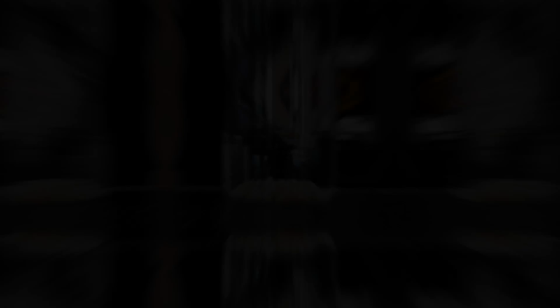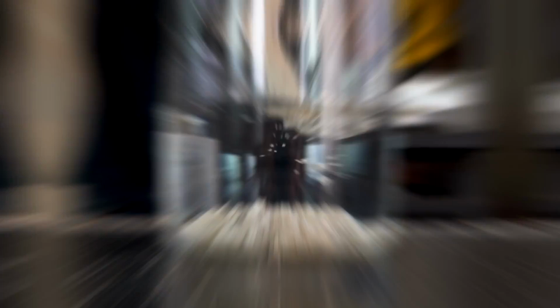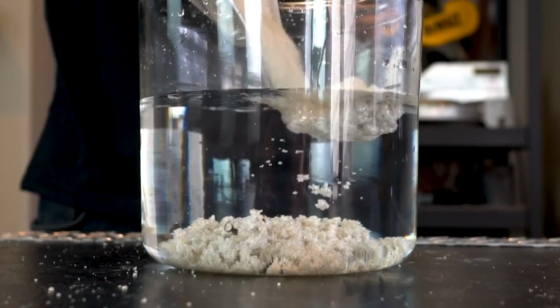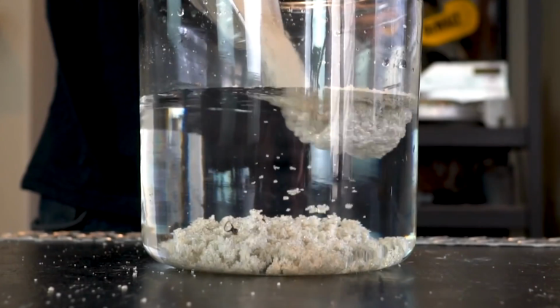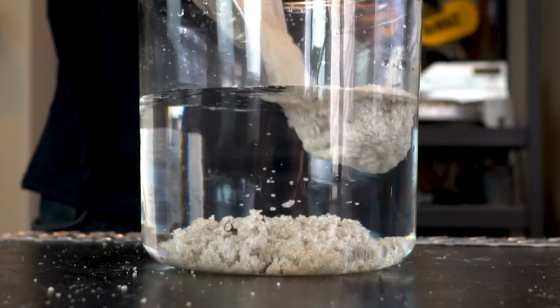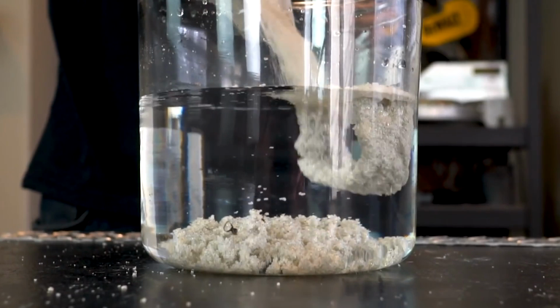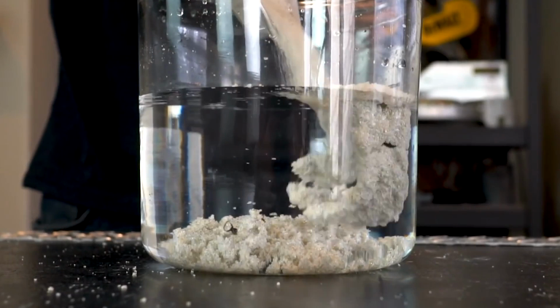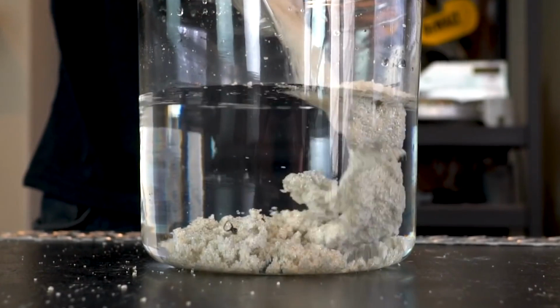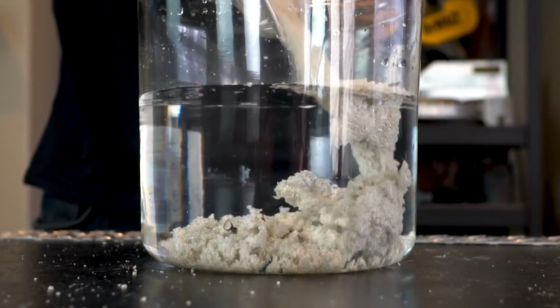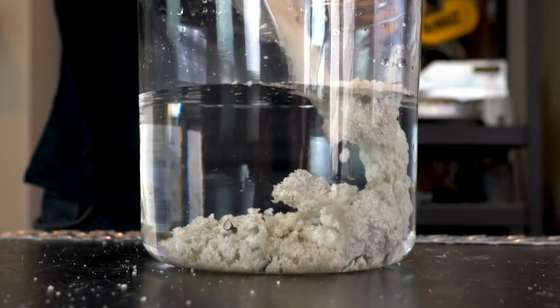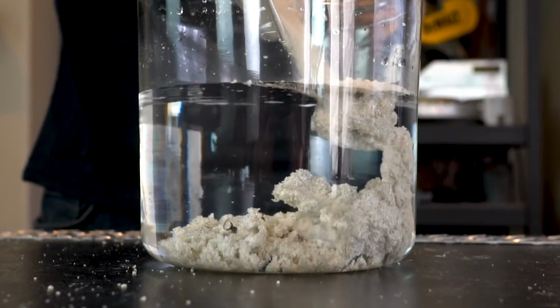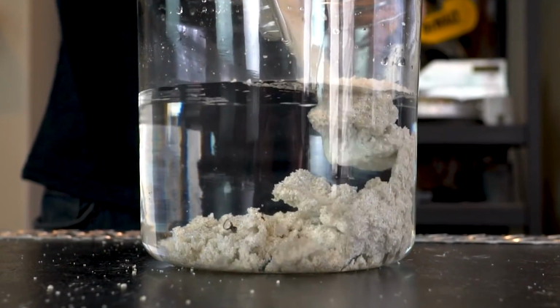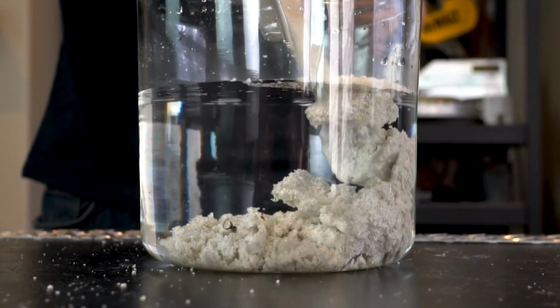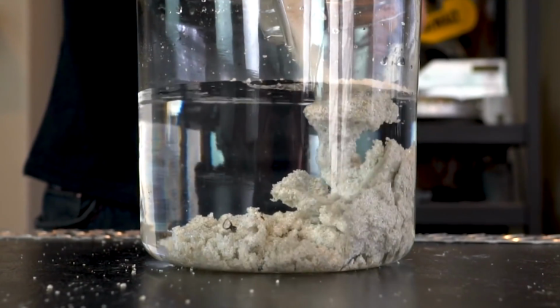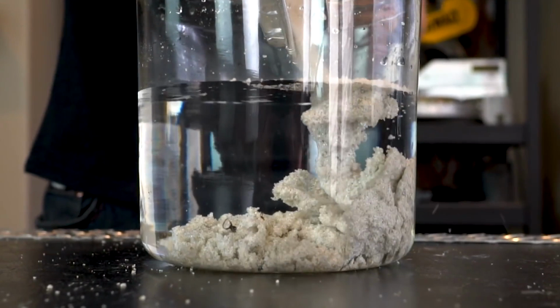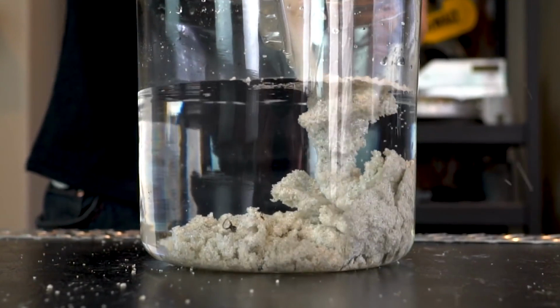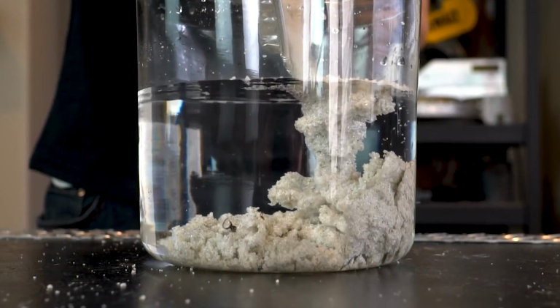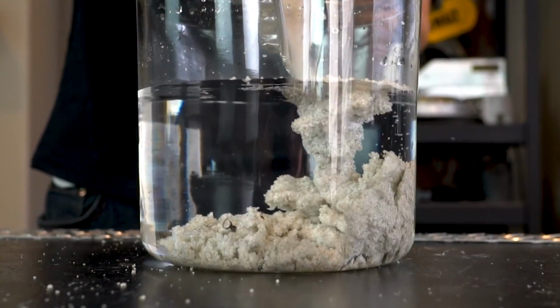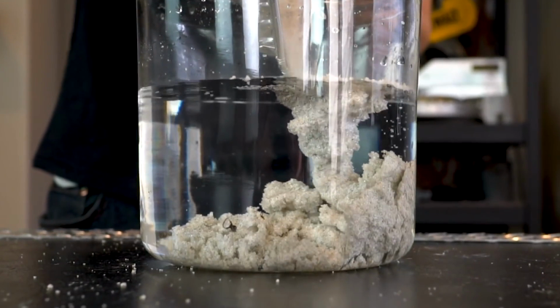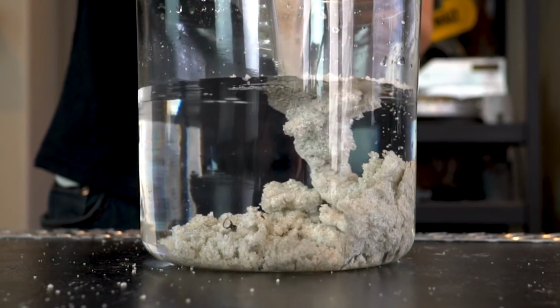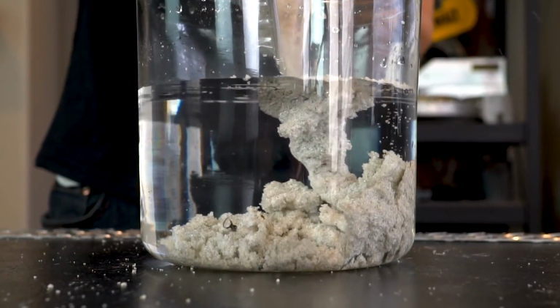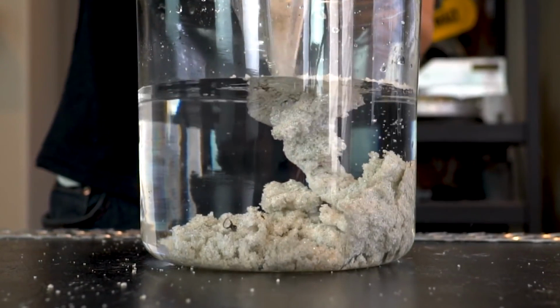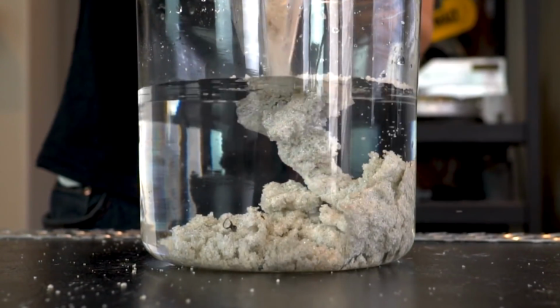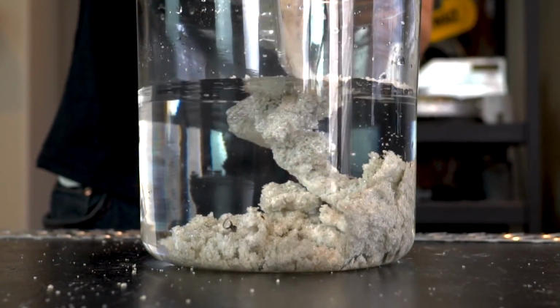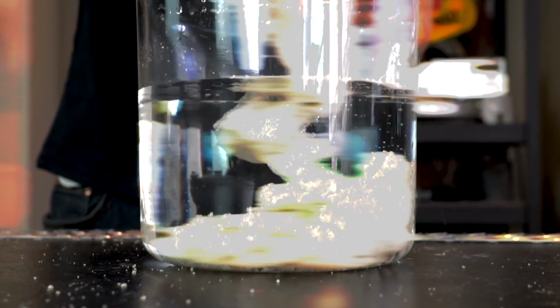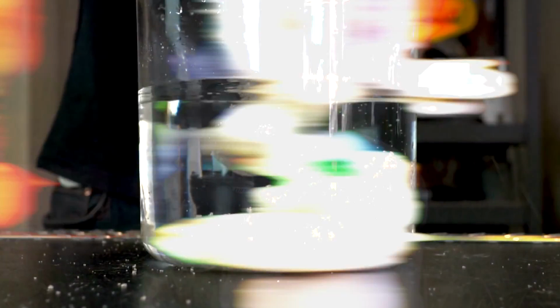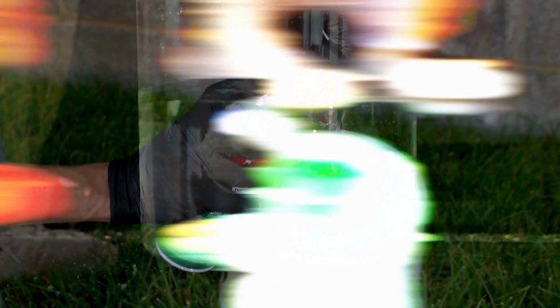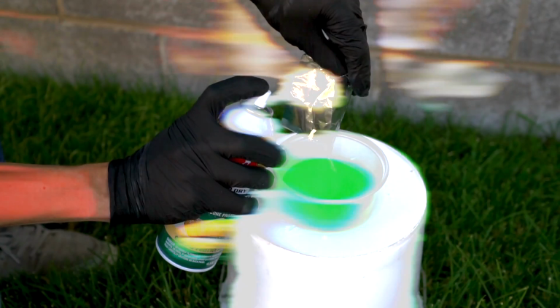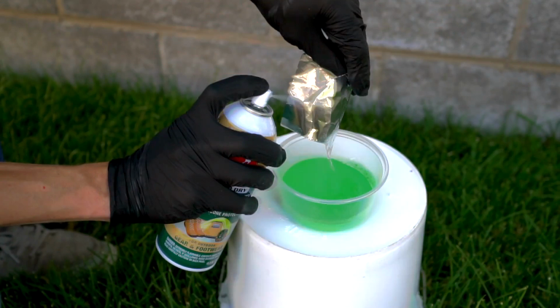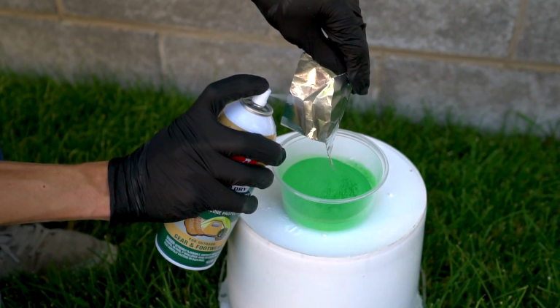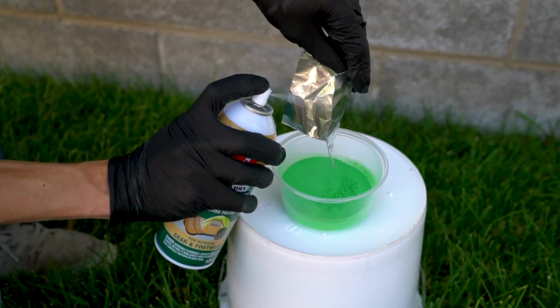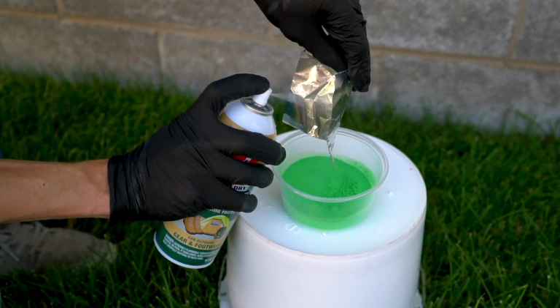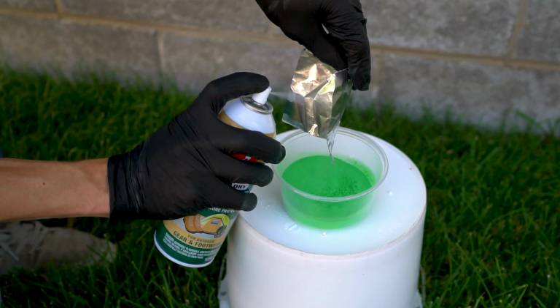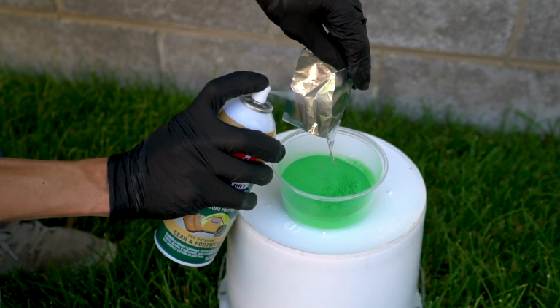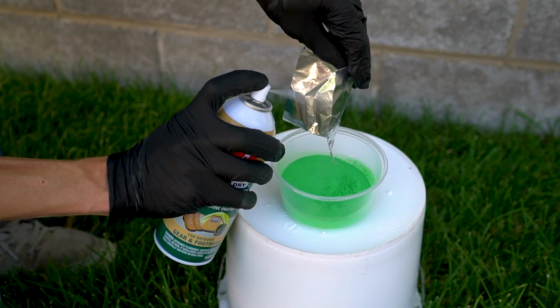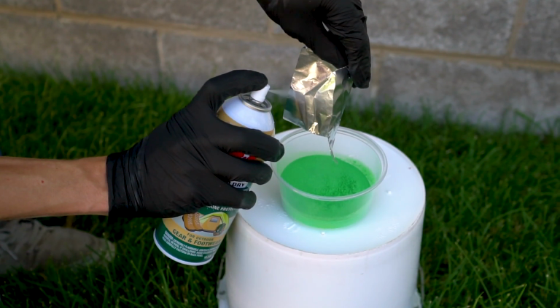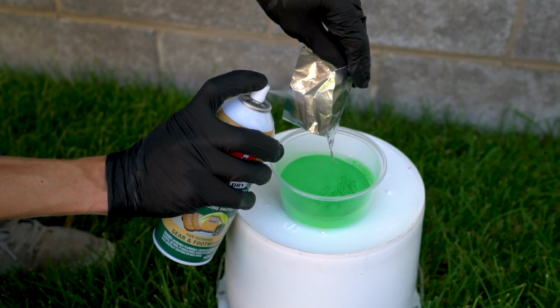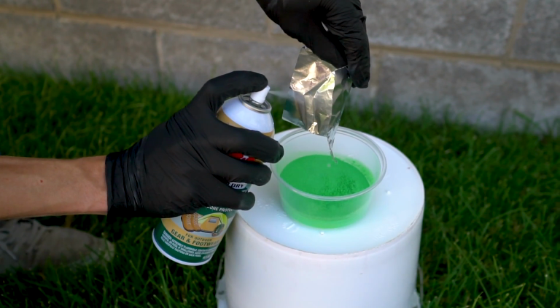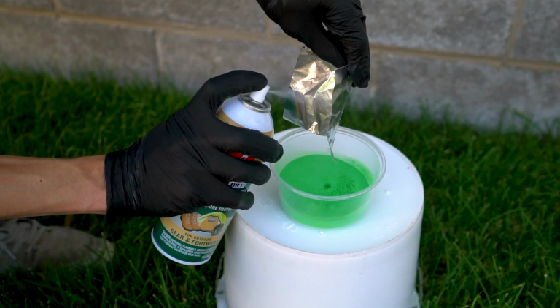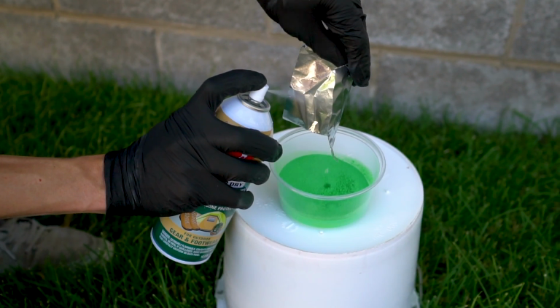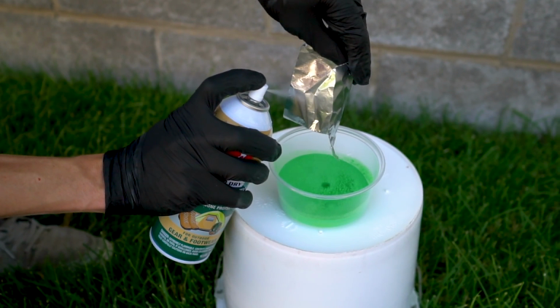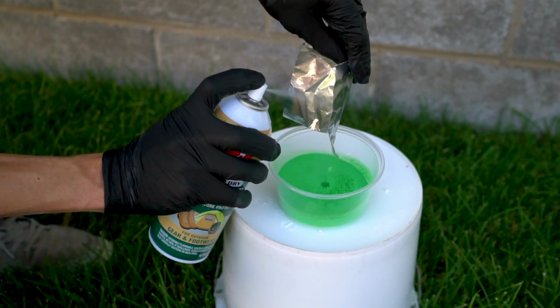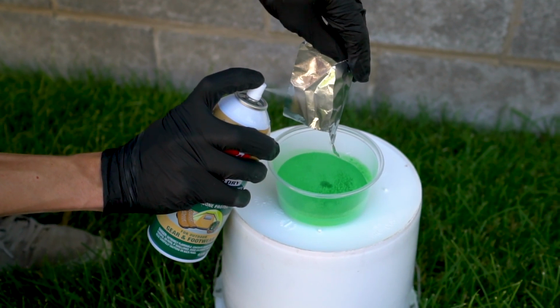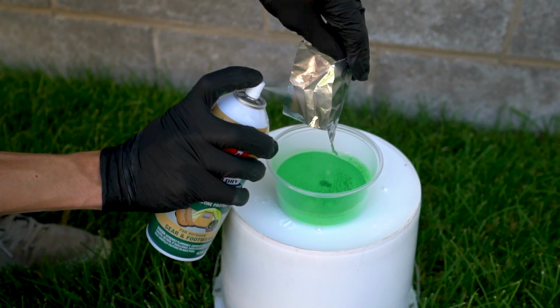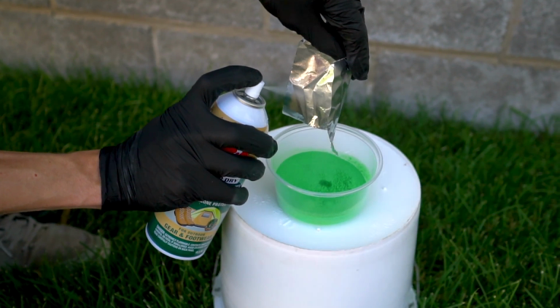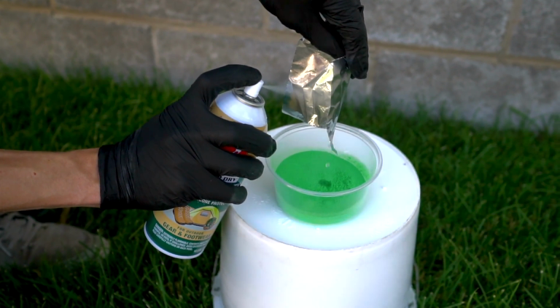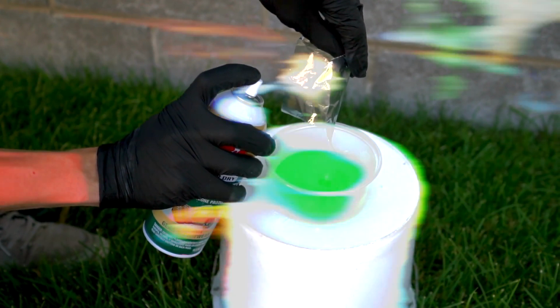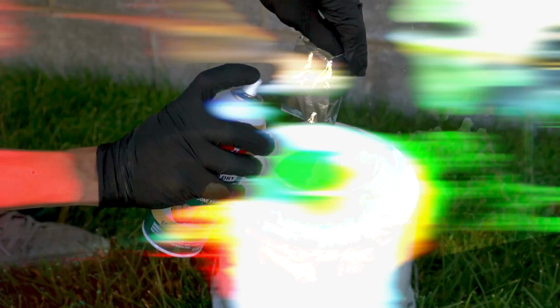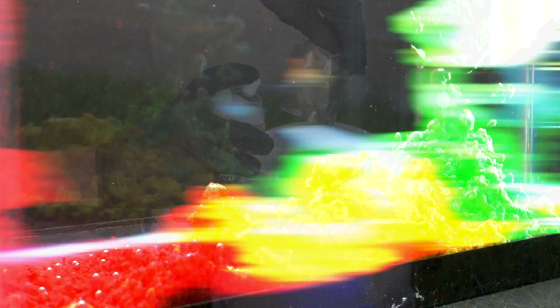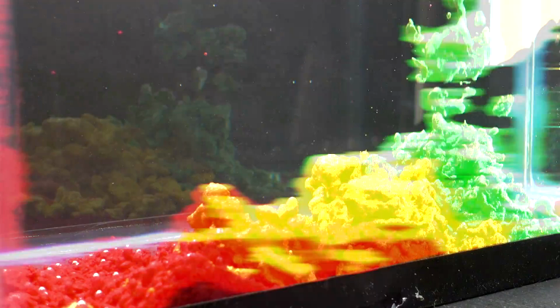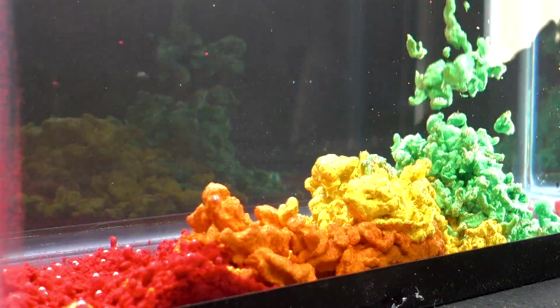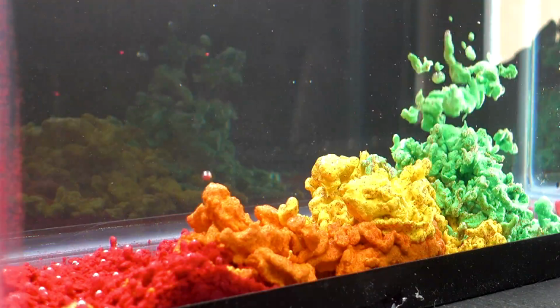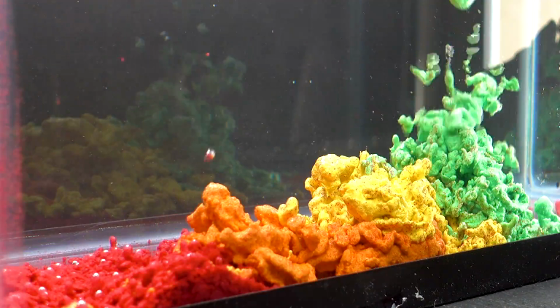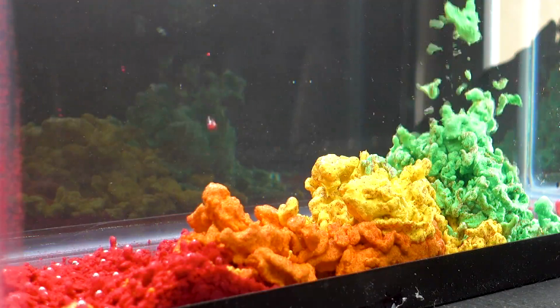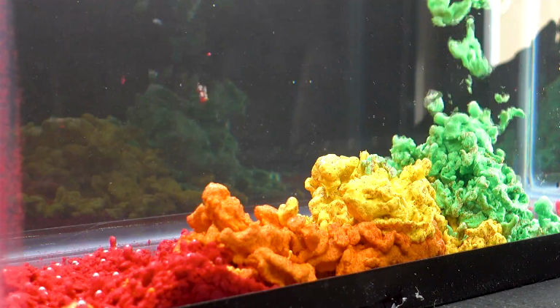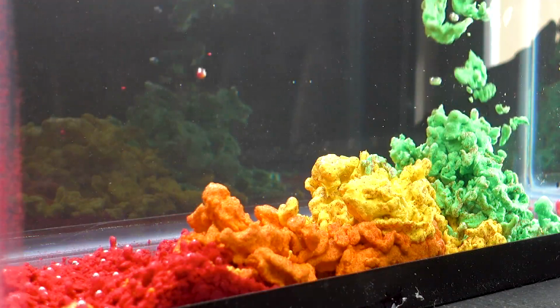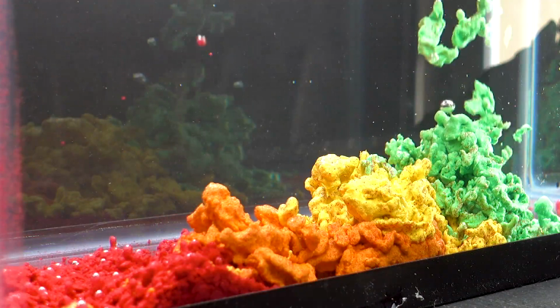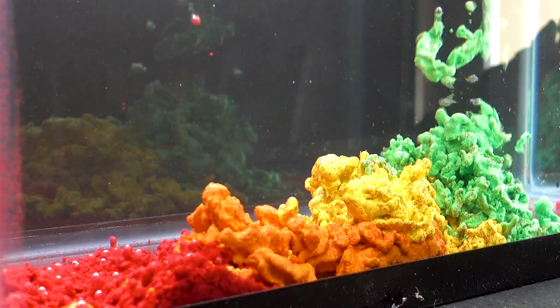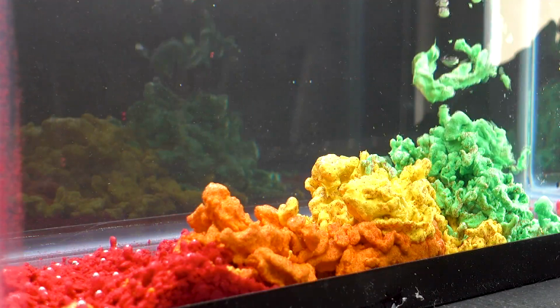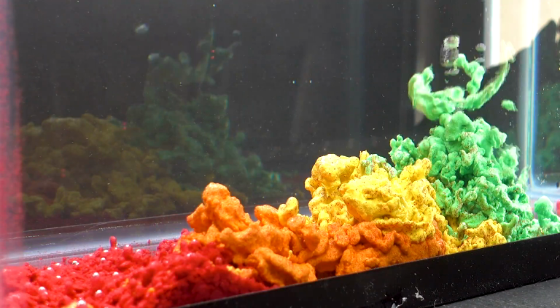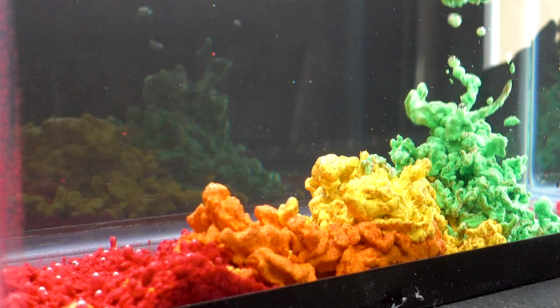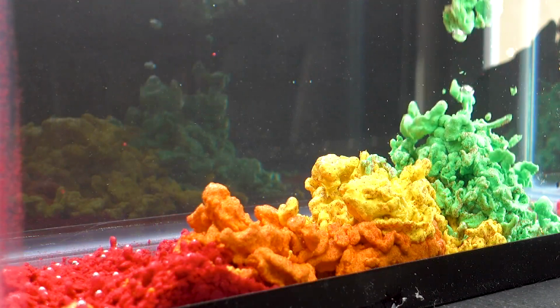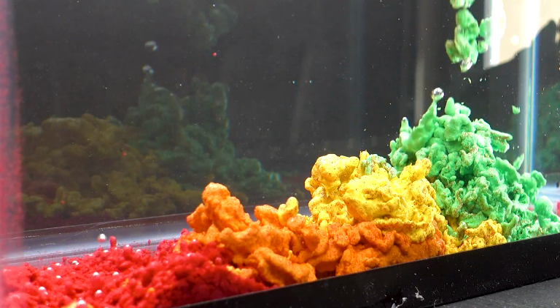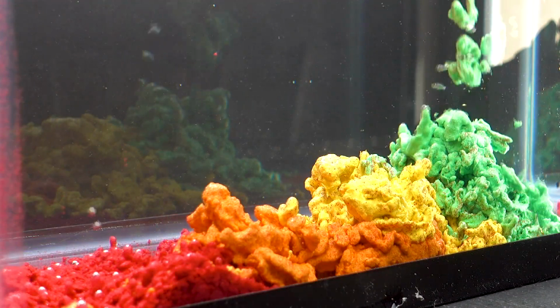In today's video, we are revisiting our hydrophobic sand, trying to make it even more waterproof than before and using a variety of bright, vibrant colors.